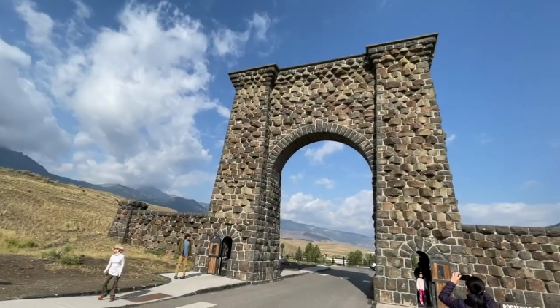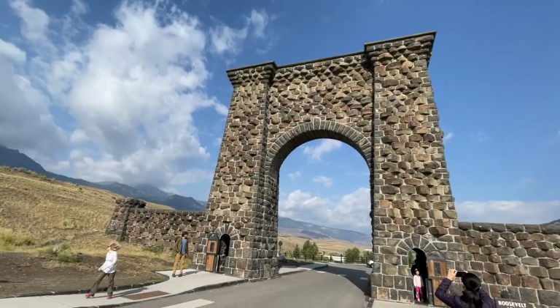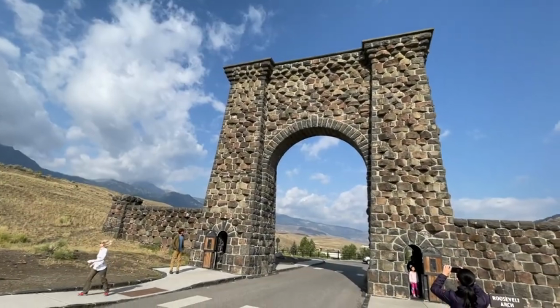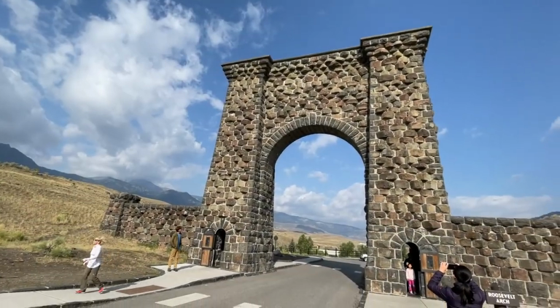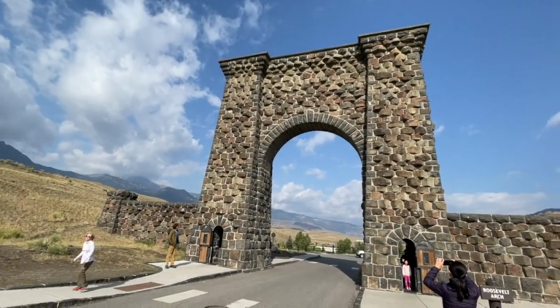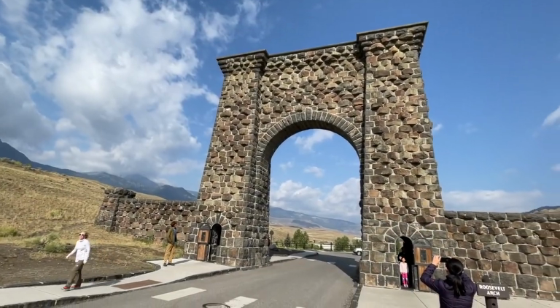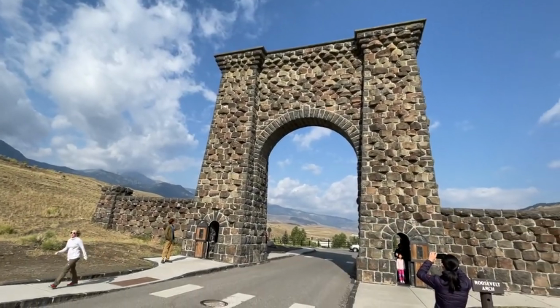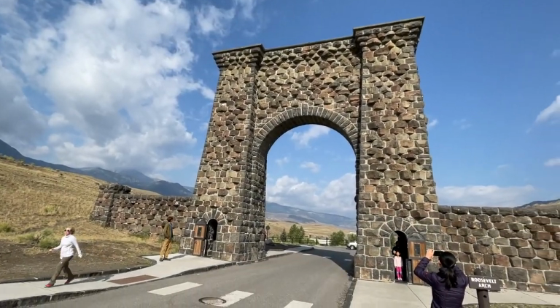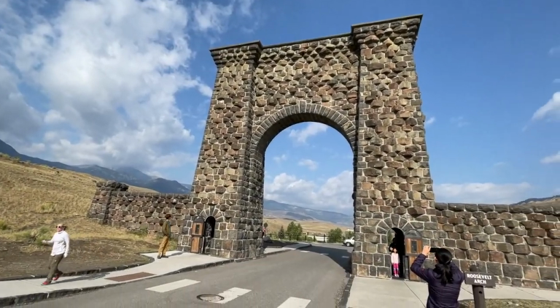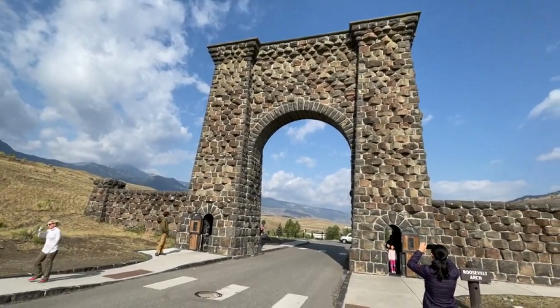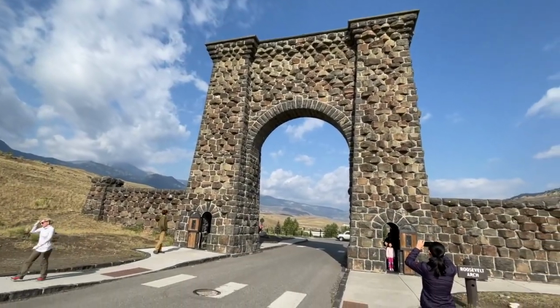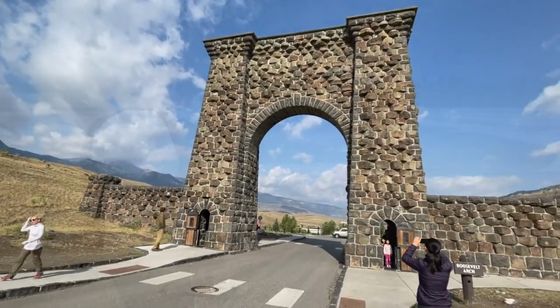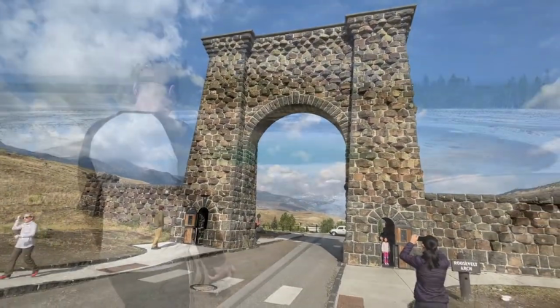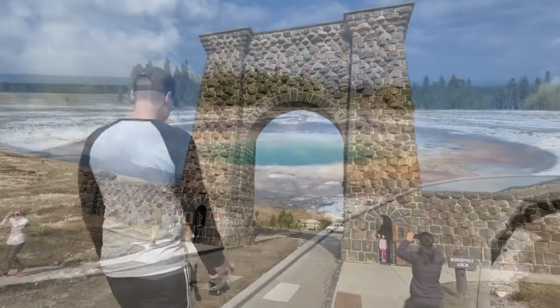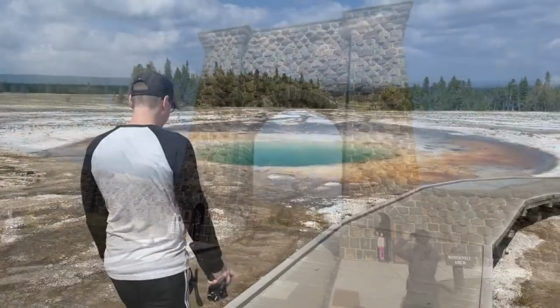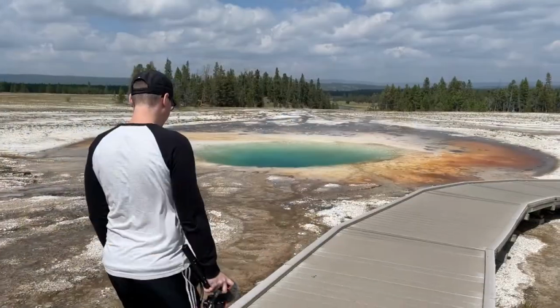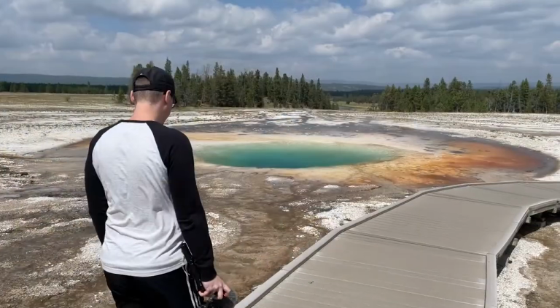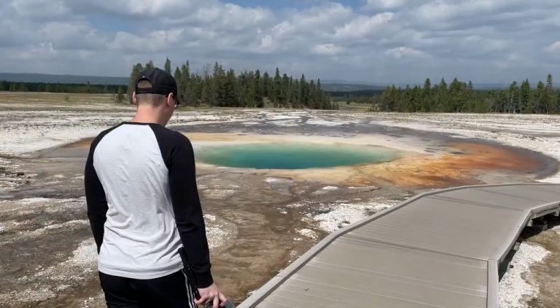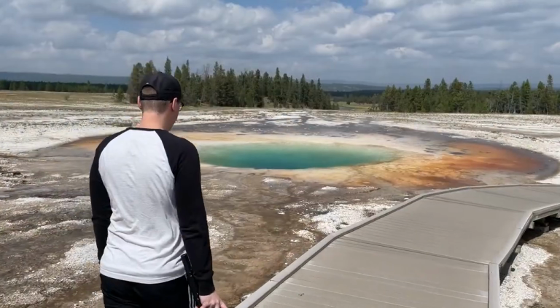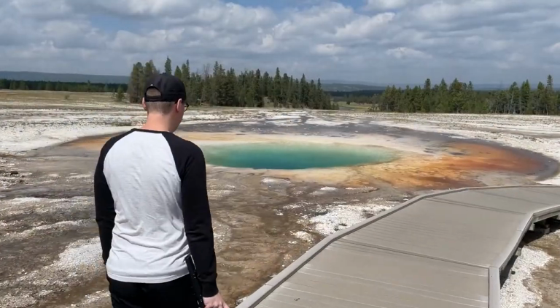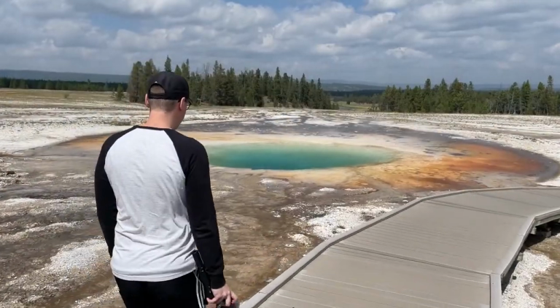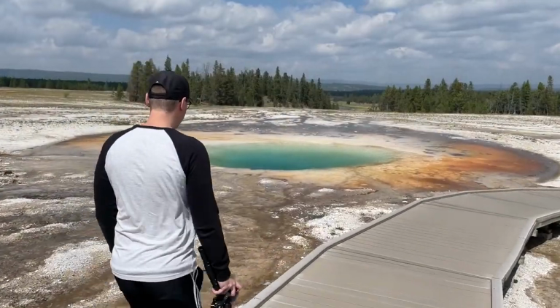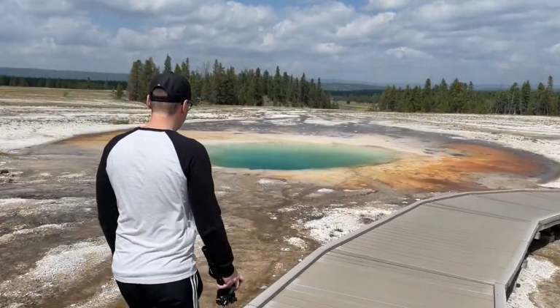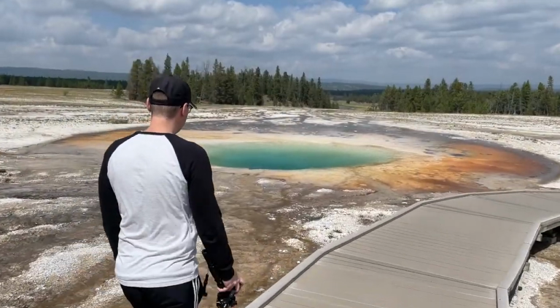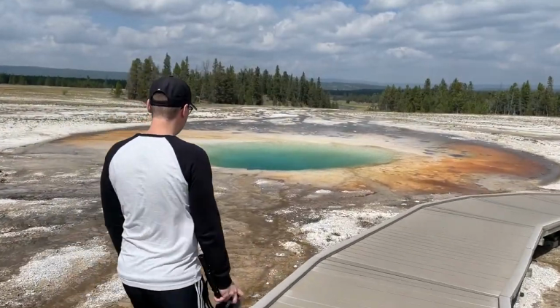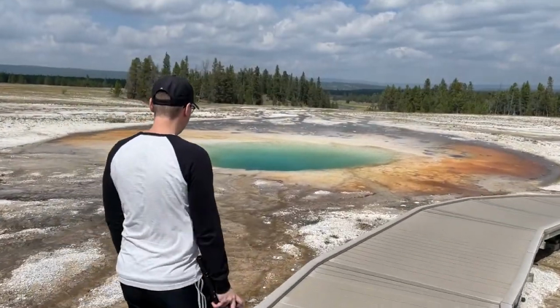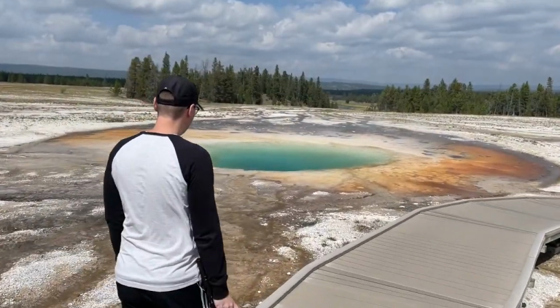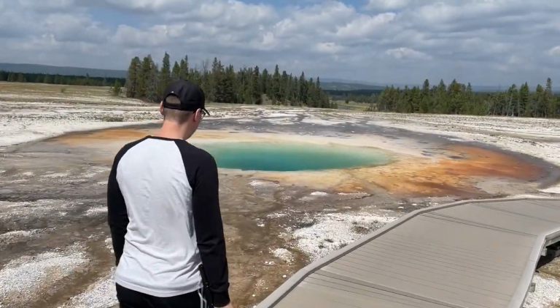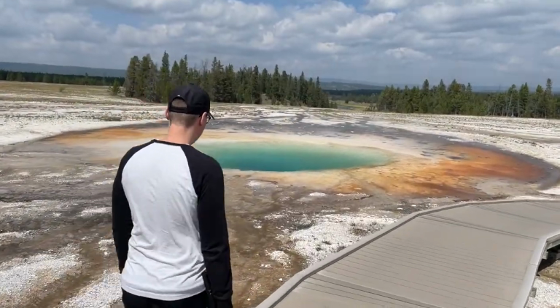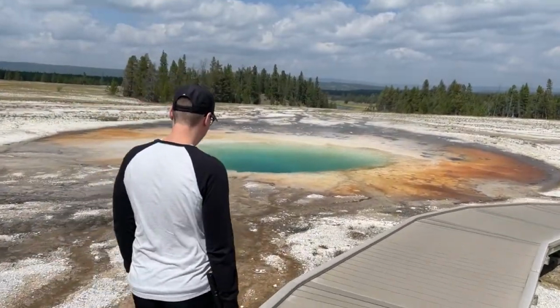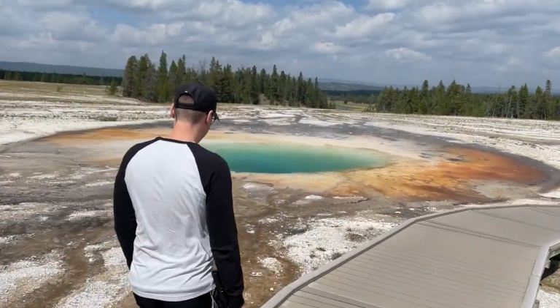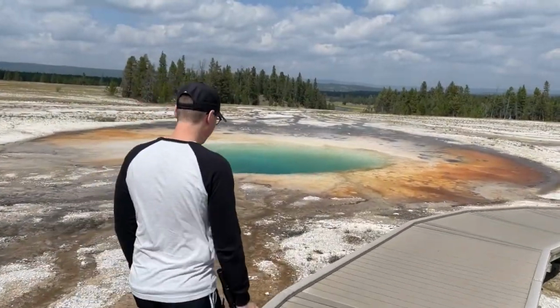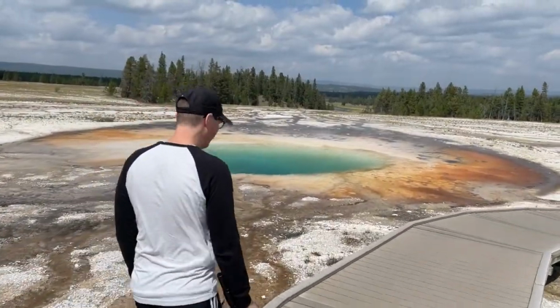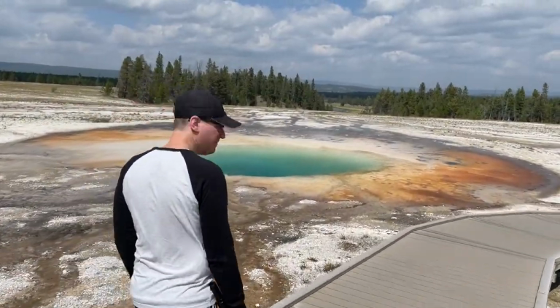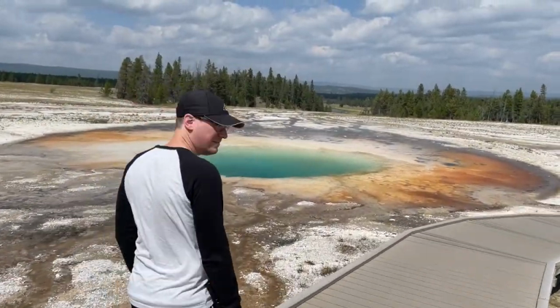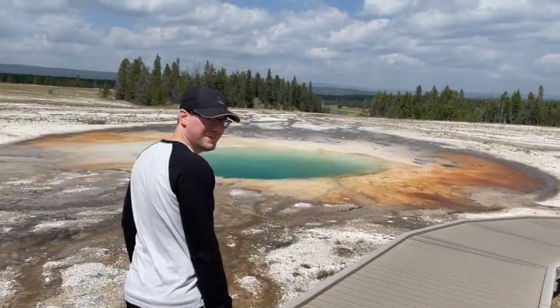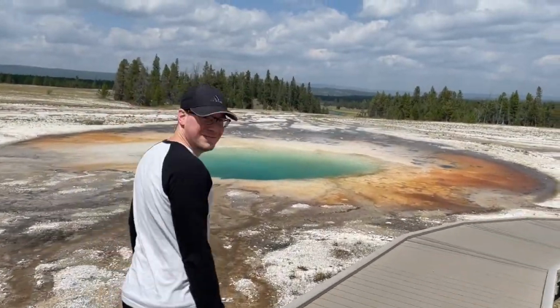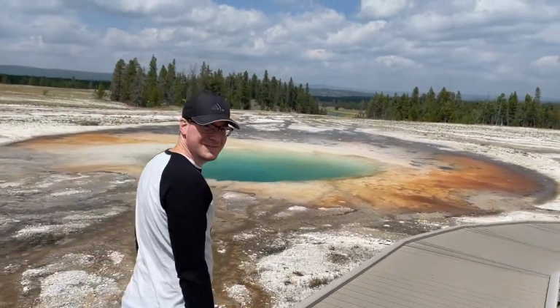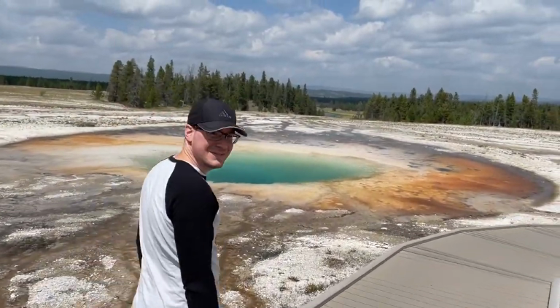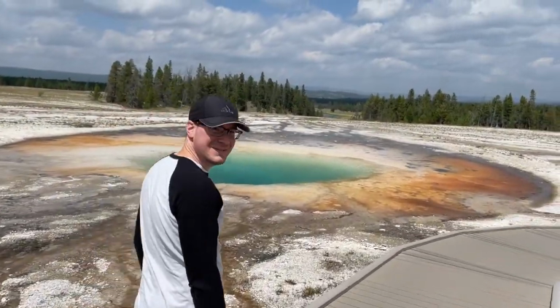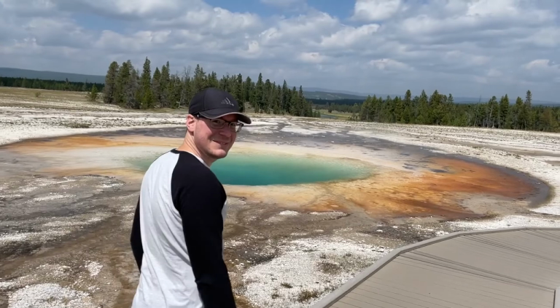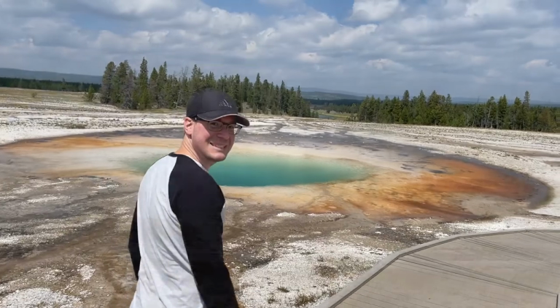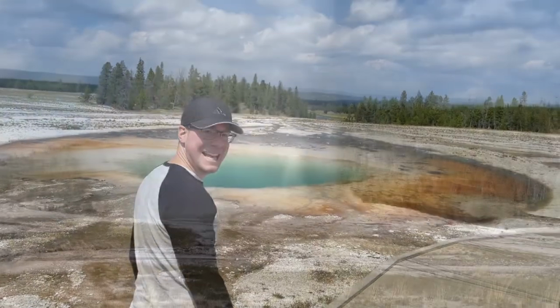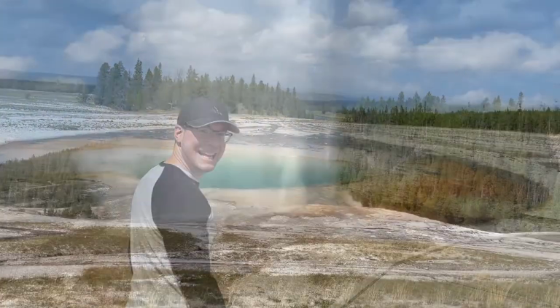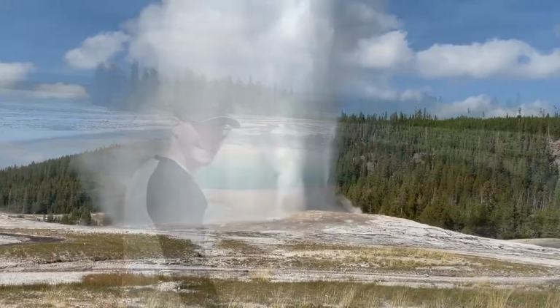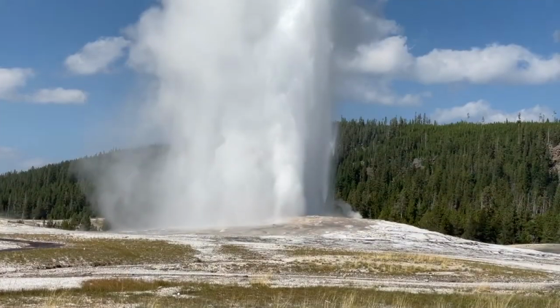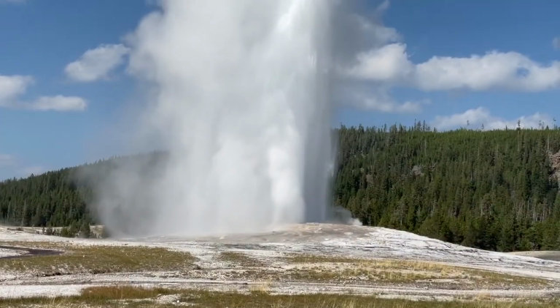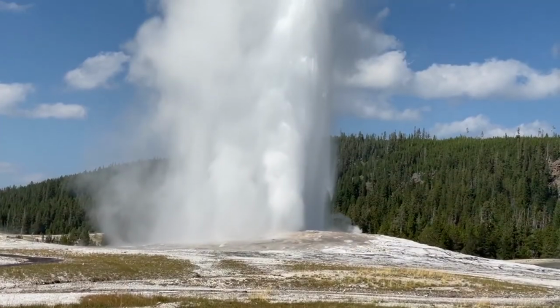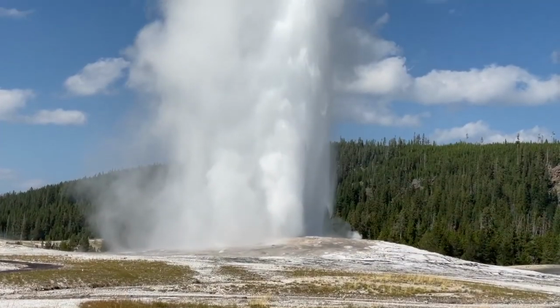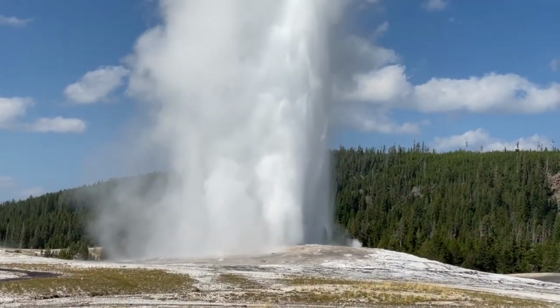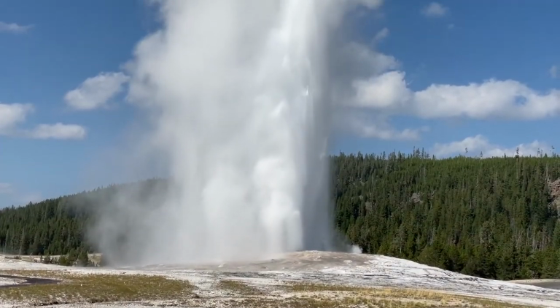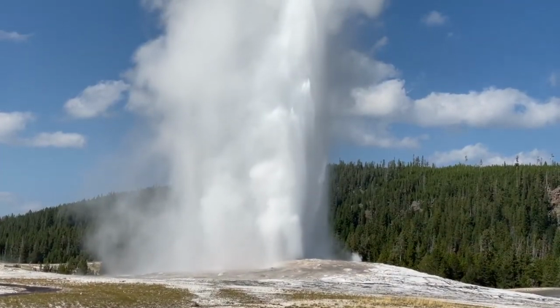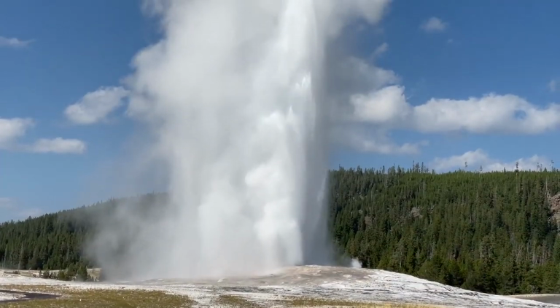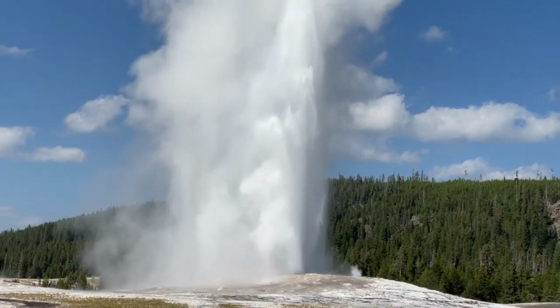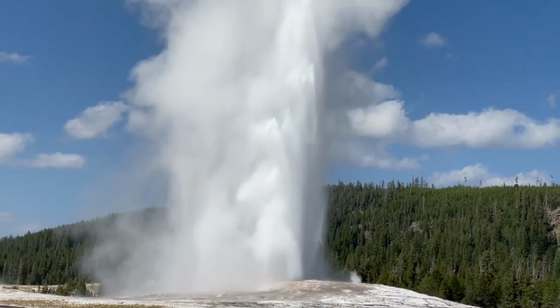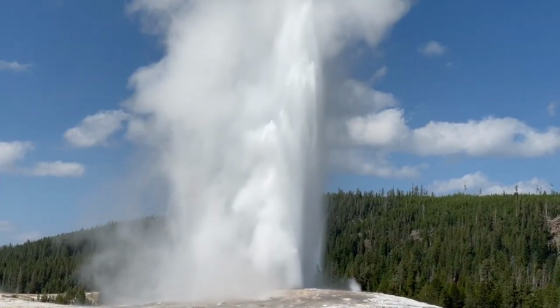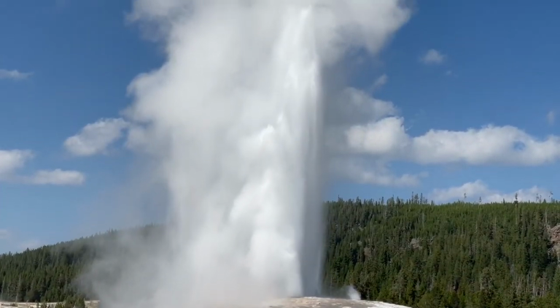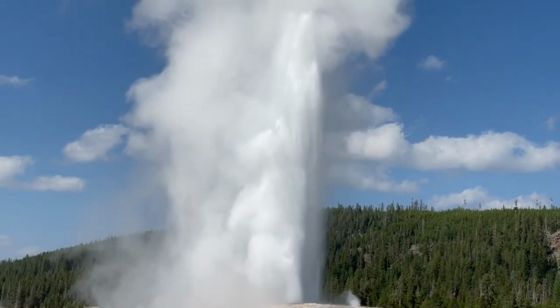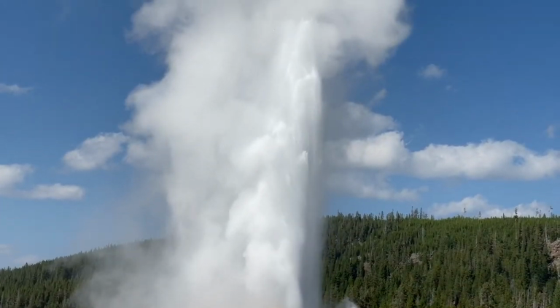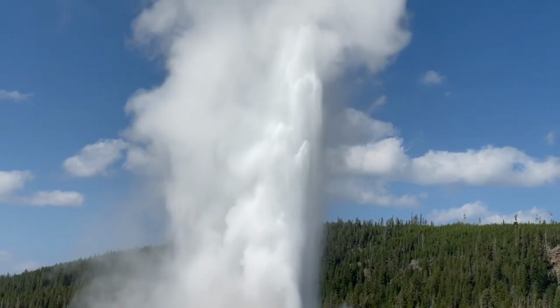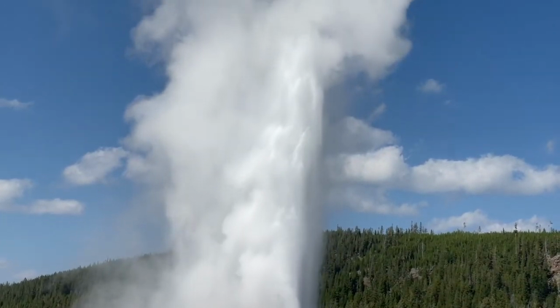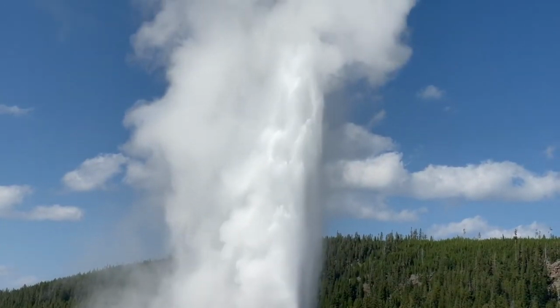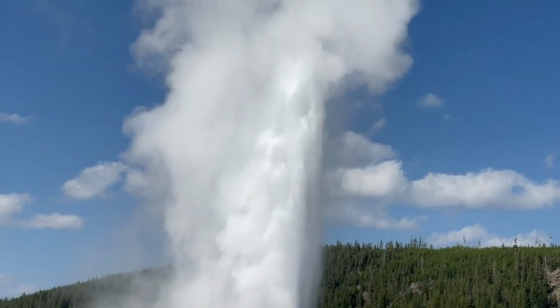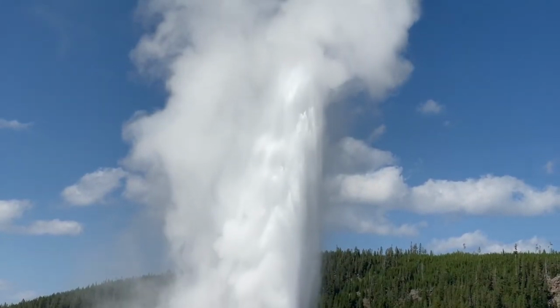How much of Yellowstone can we explore in just one day? That's what we're trying to find out on our first day in the park.